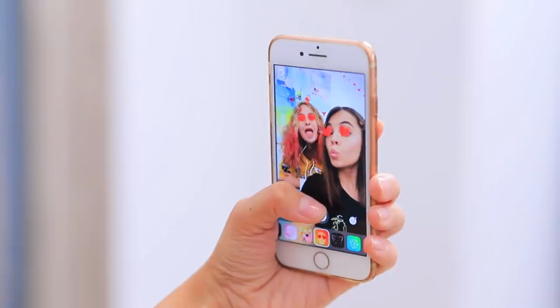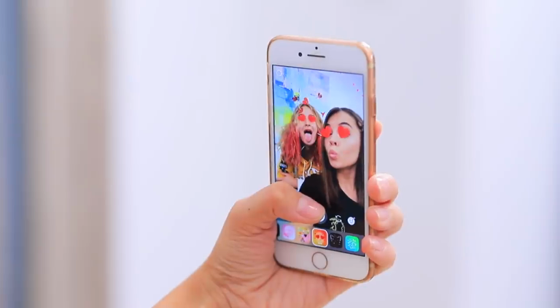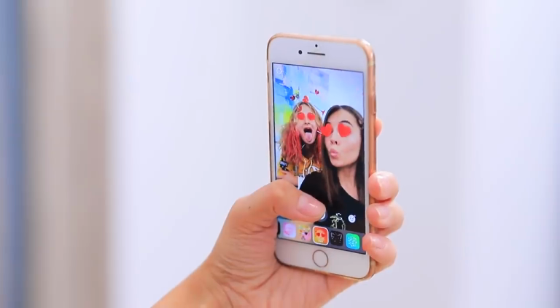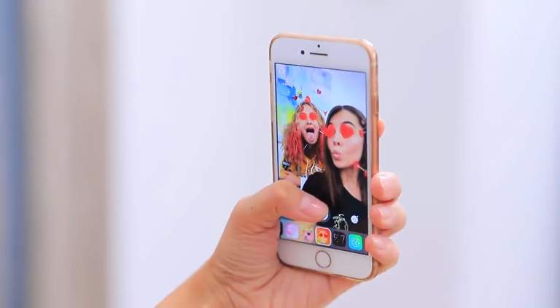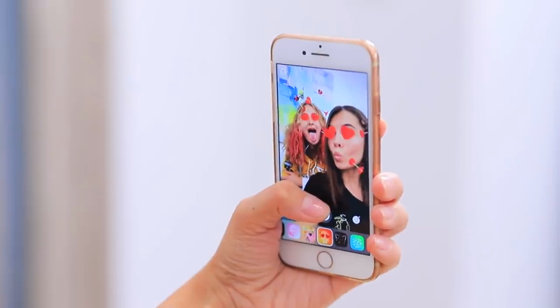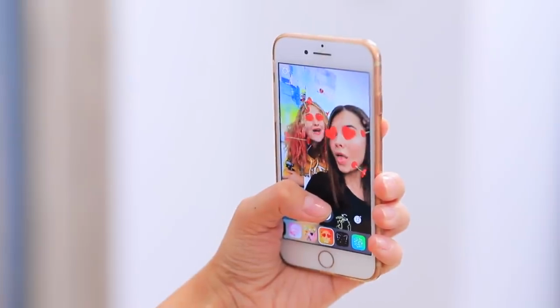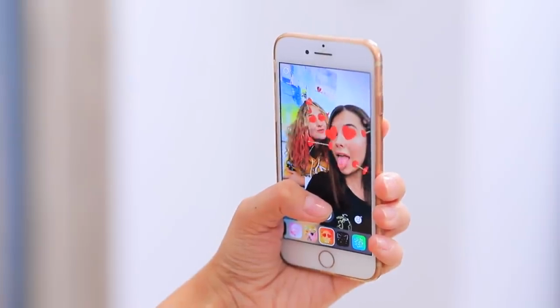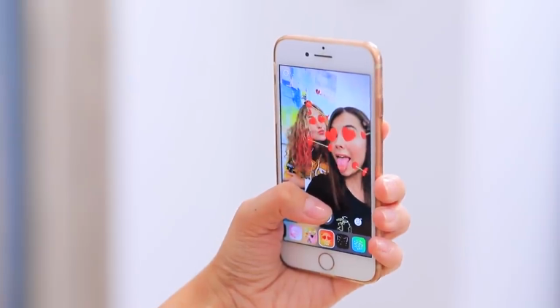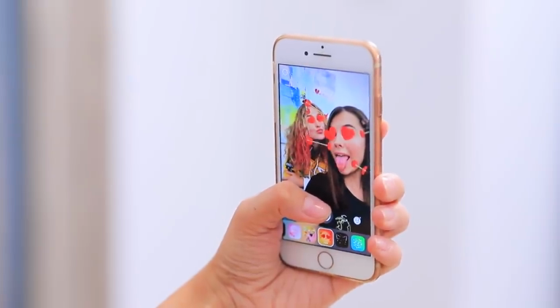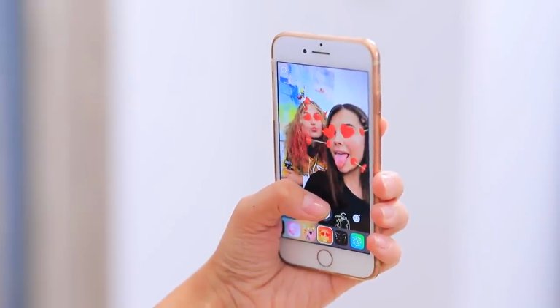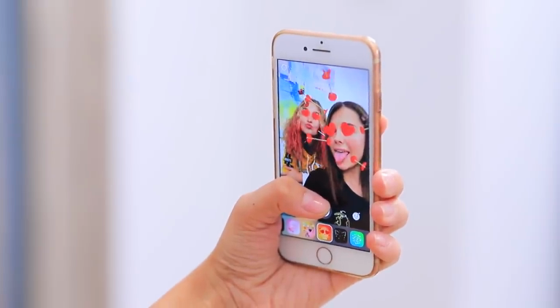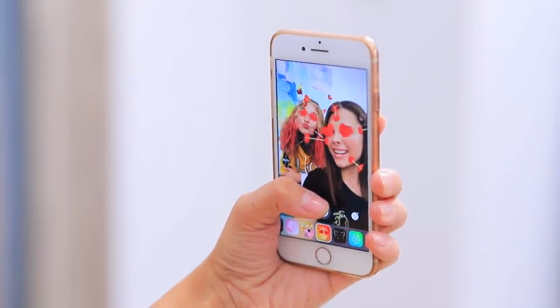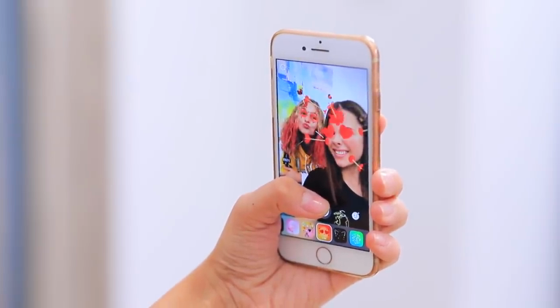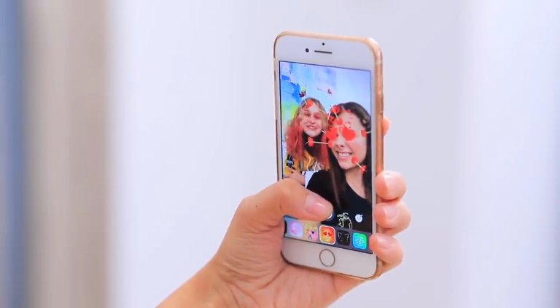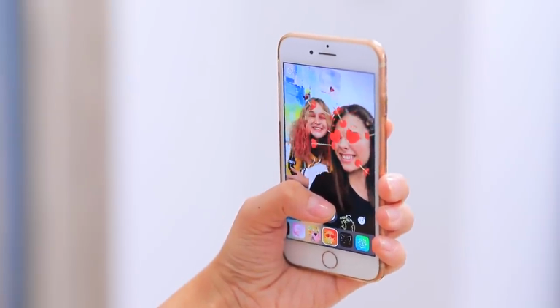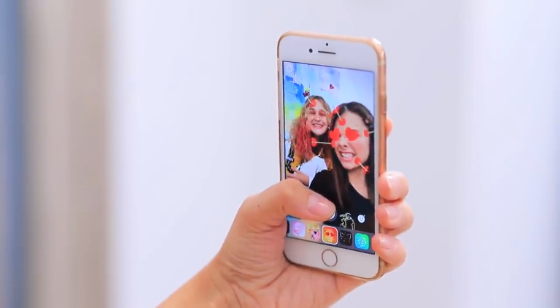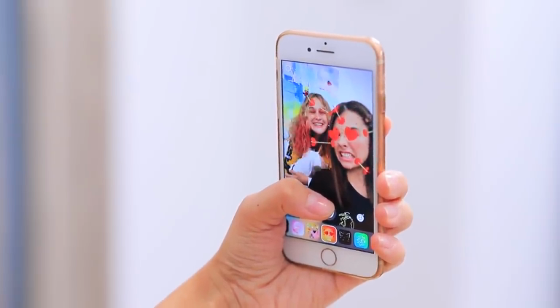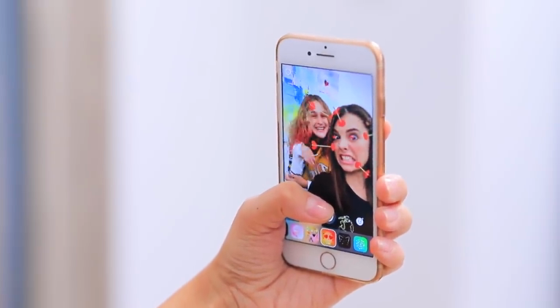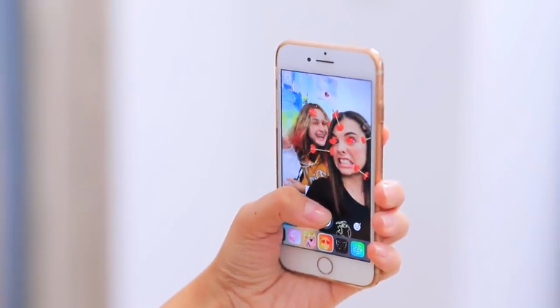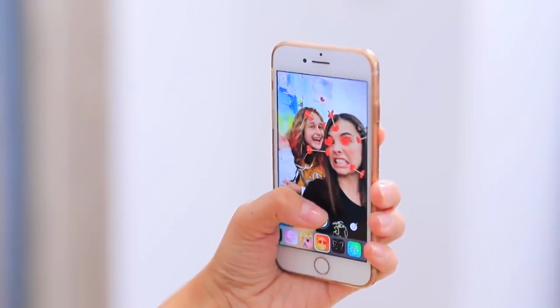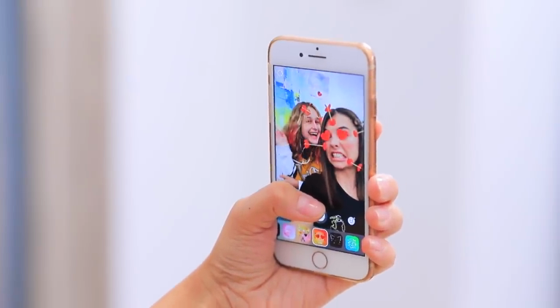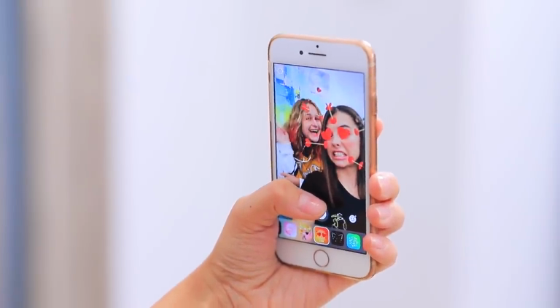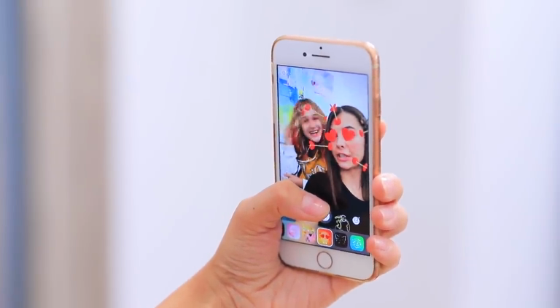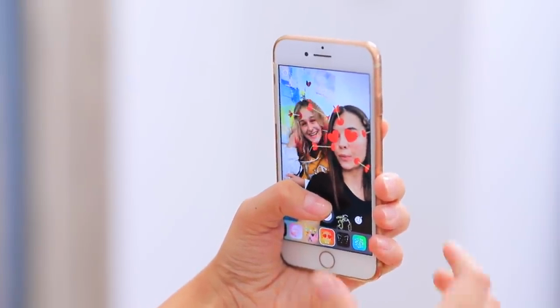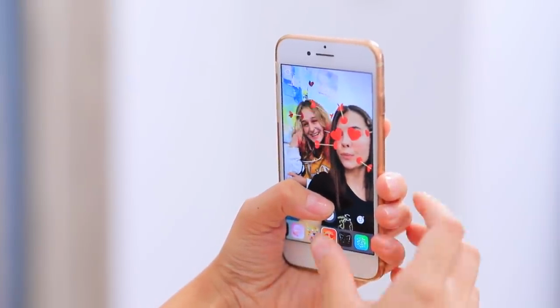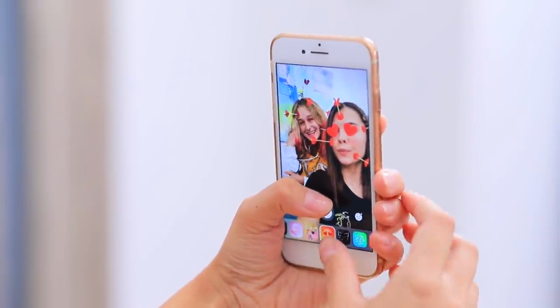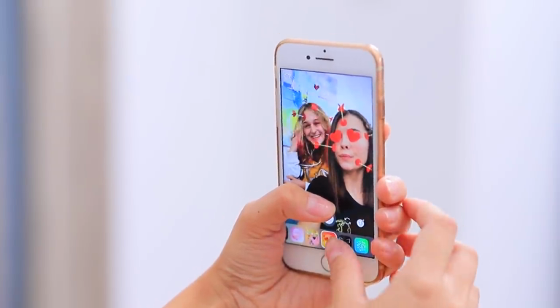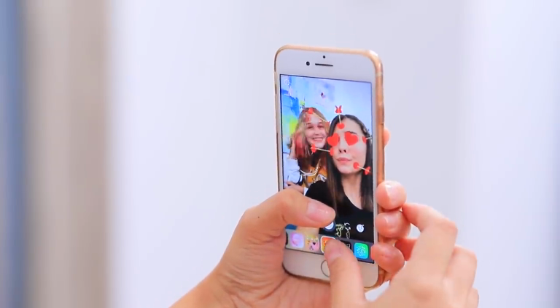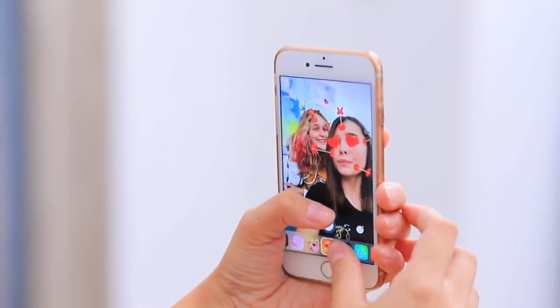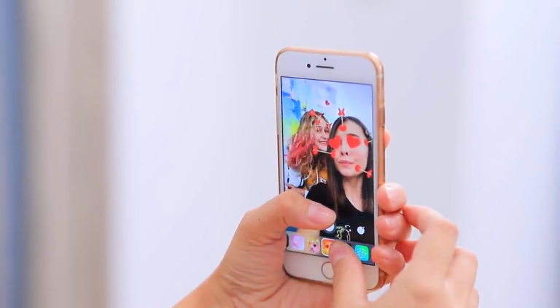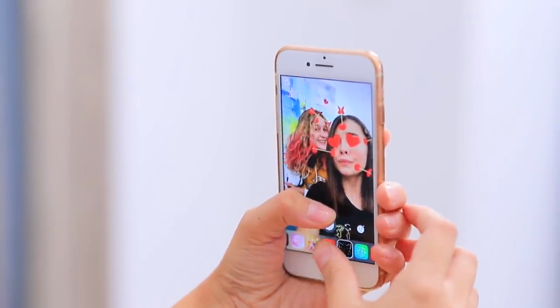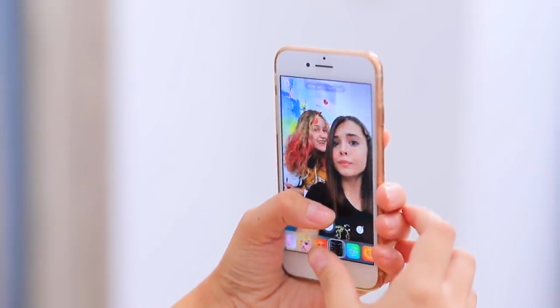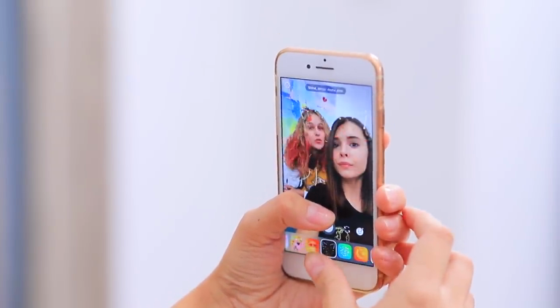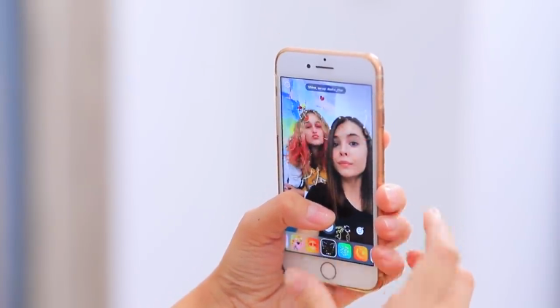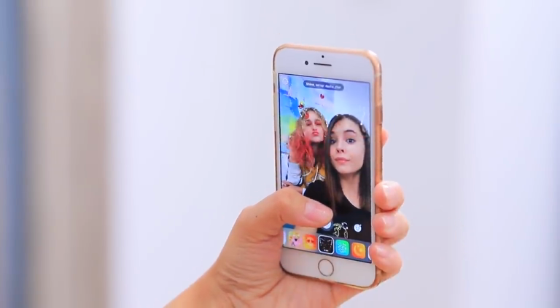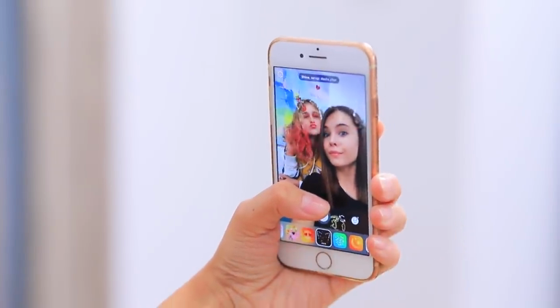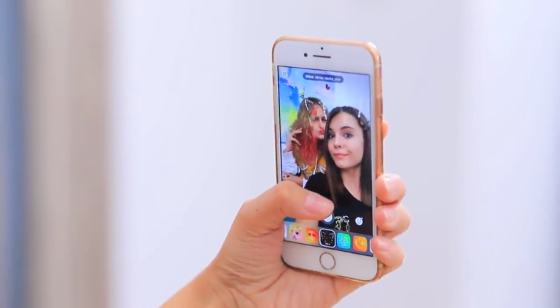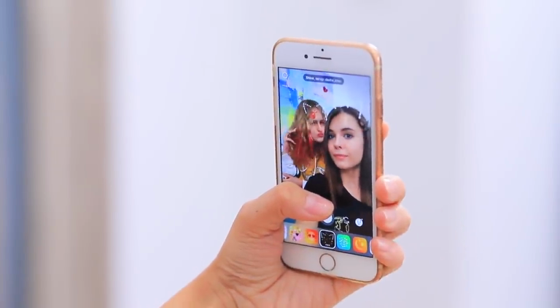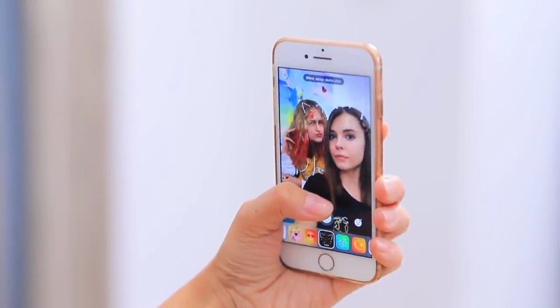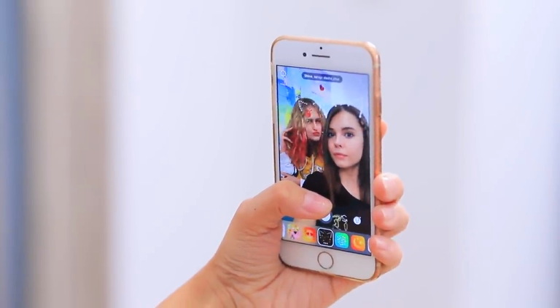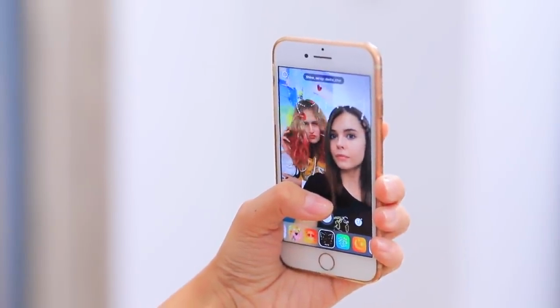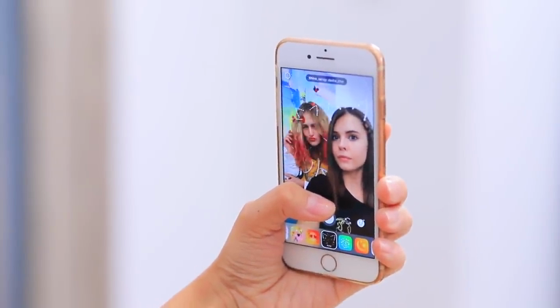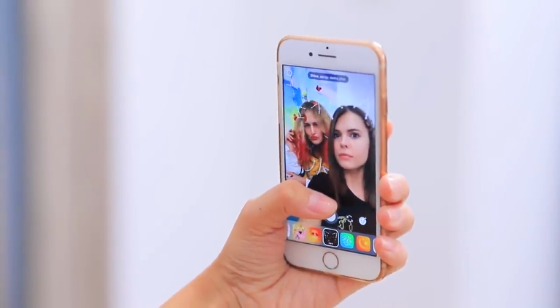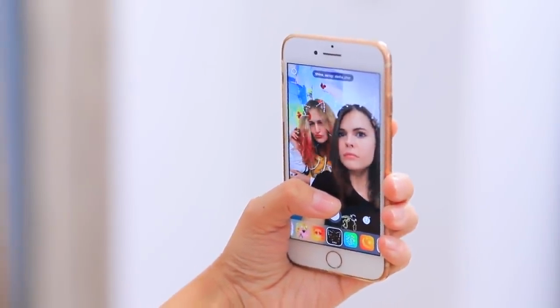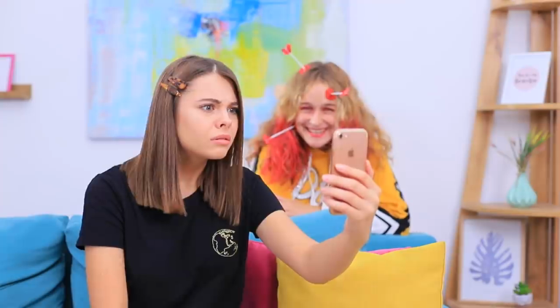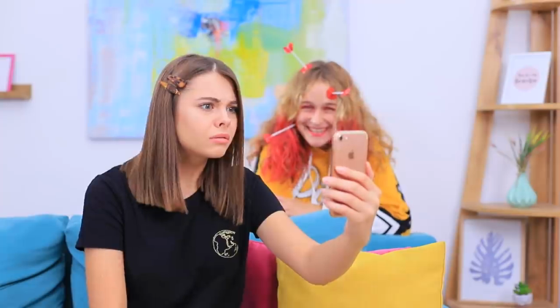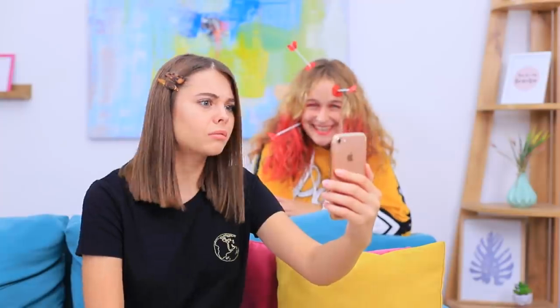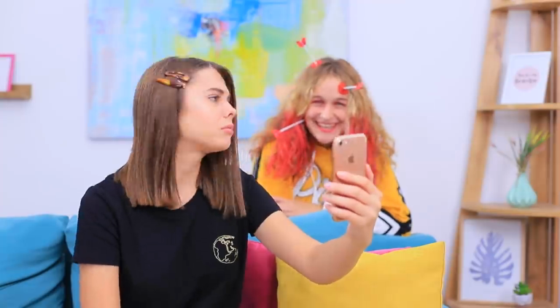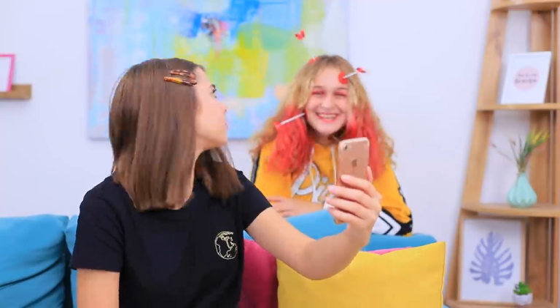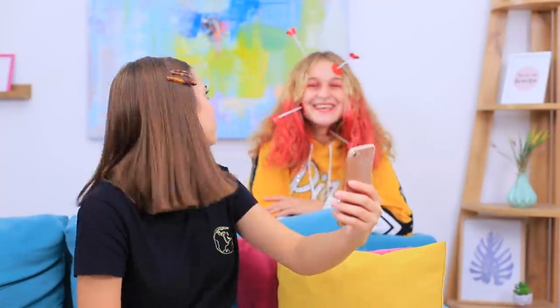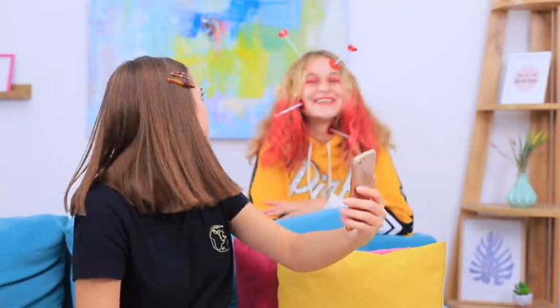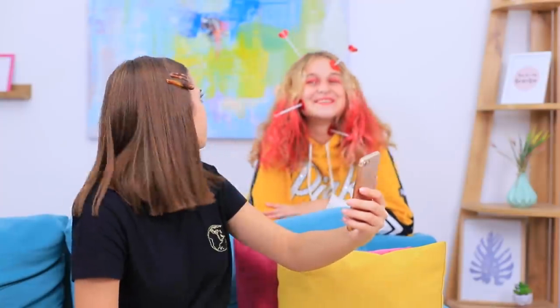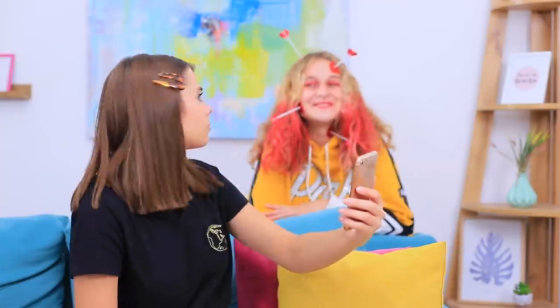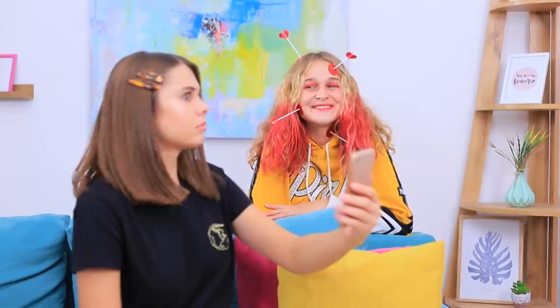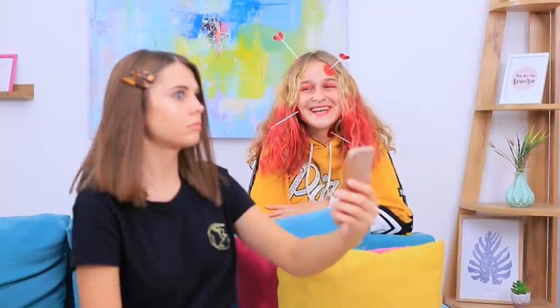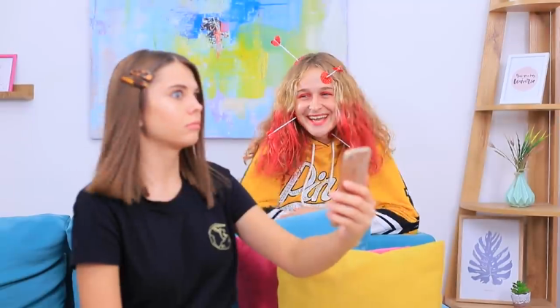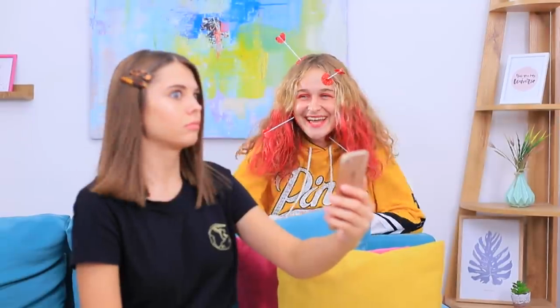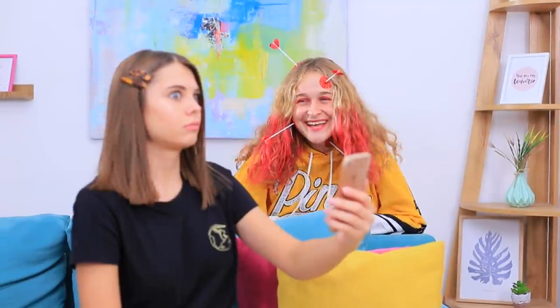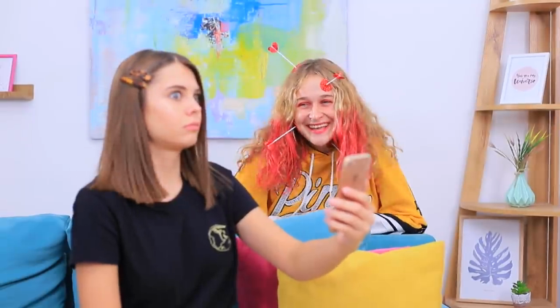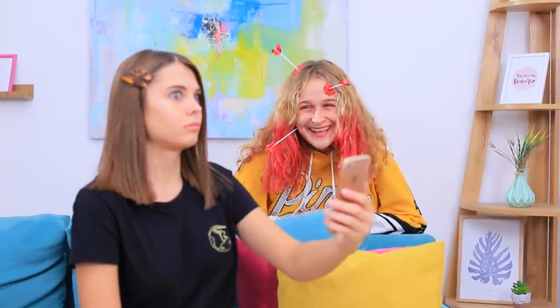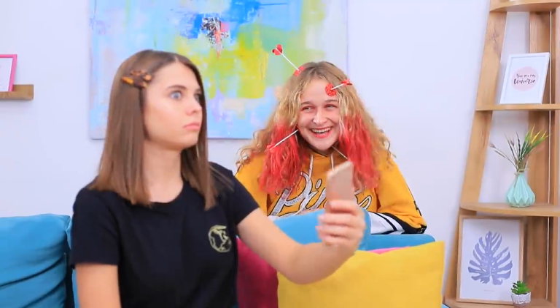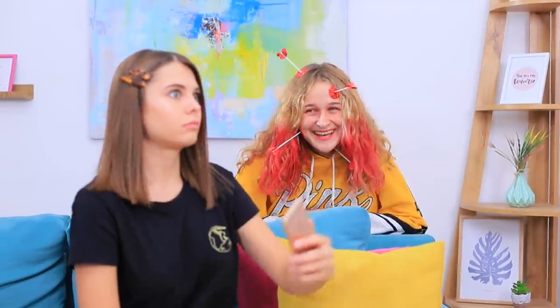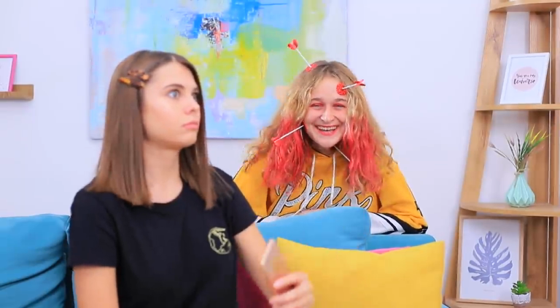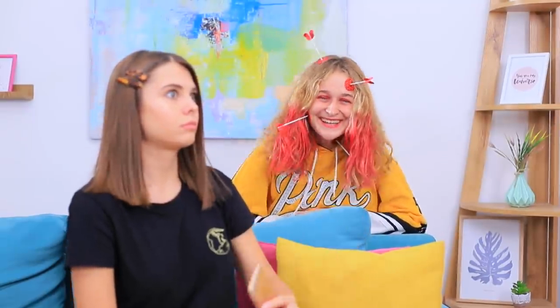Are you picking an Instagram mask? Be sure you know when to stop!